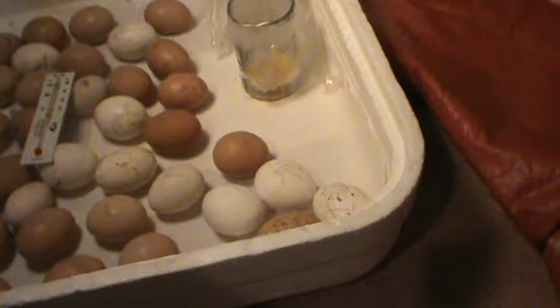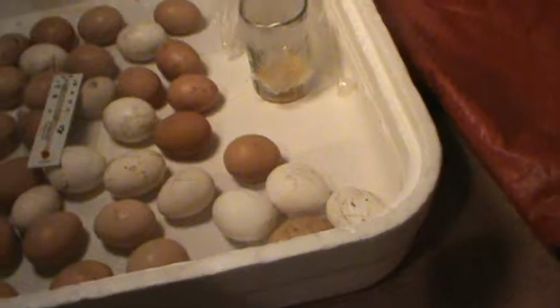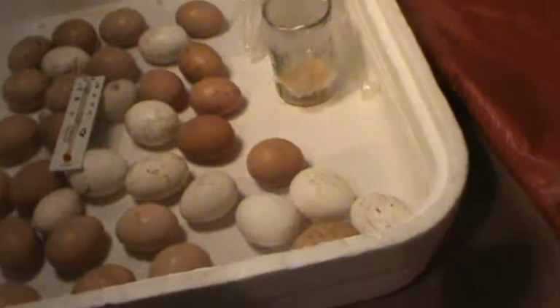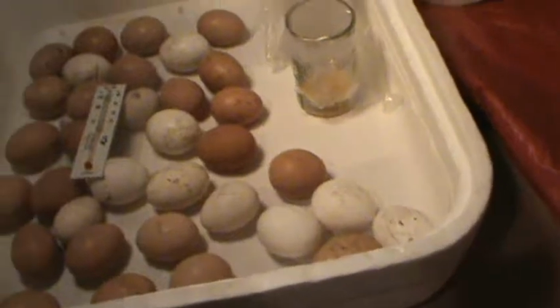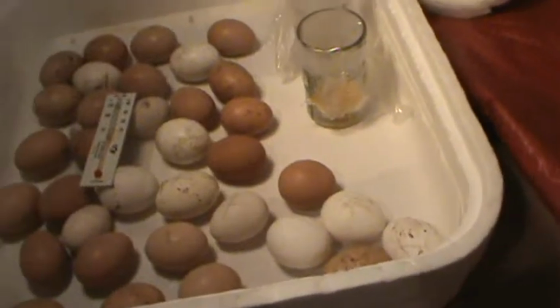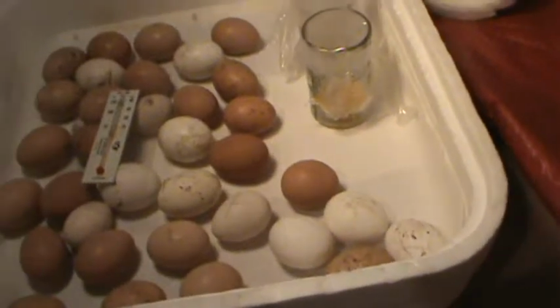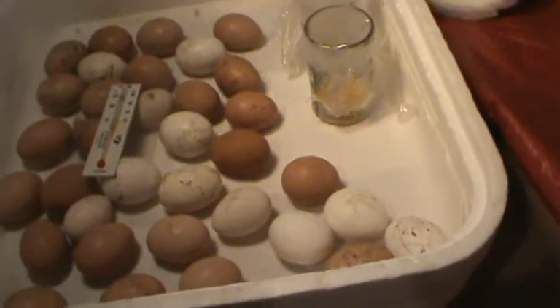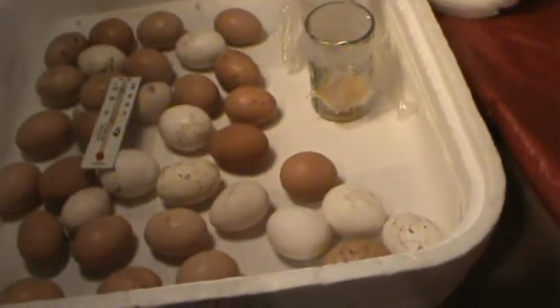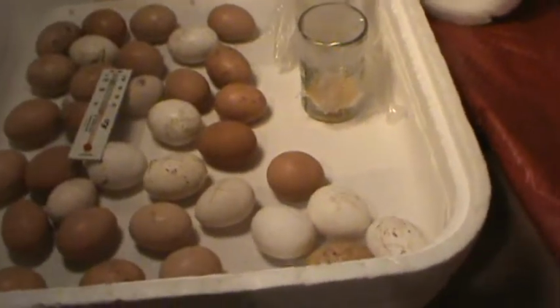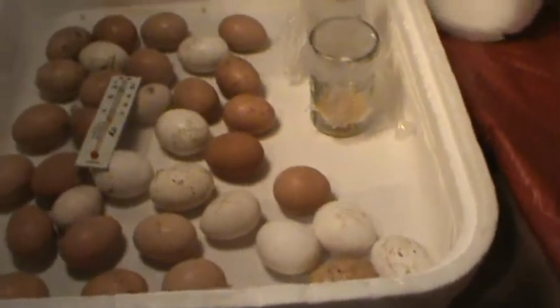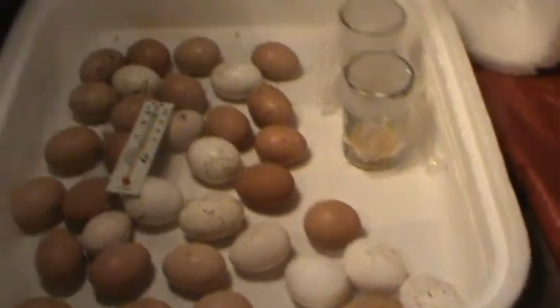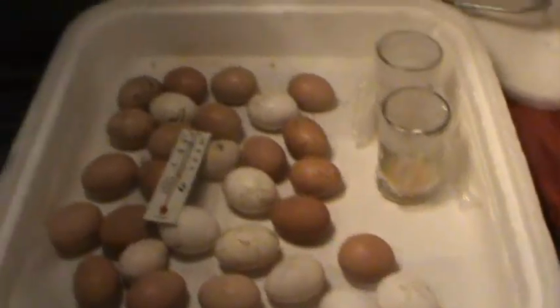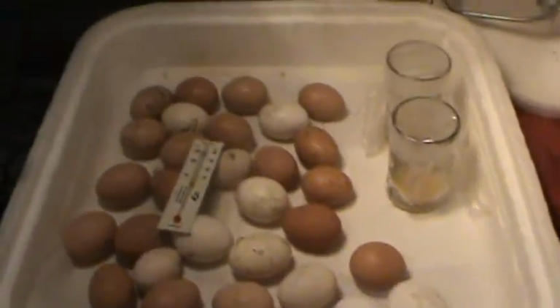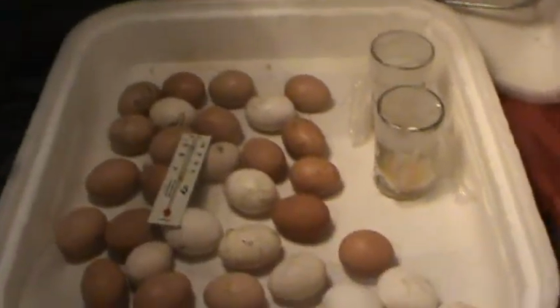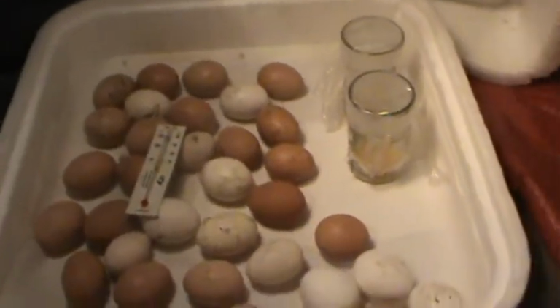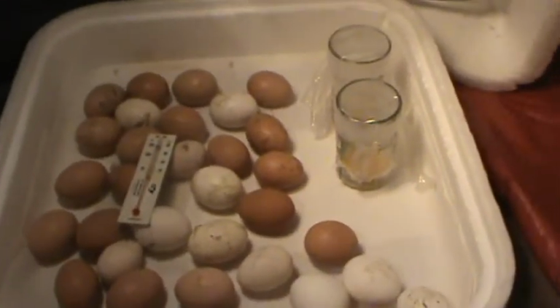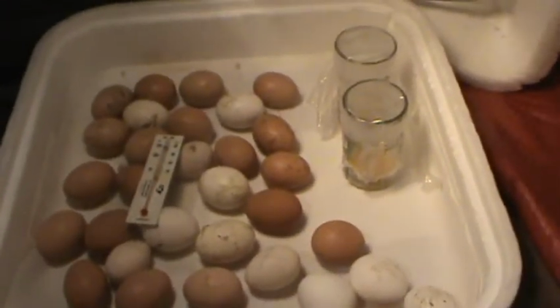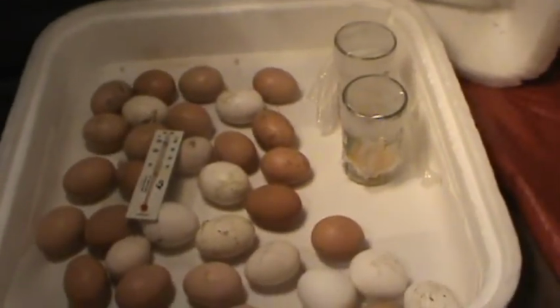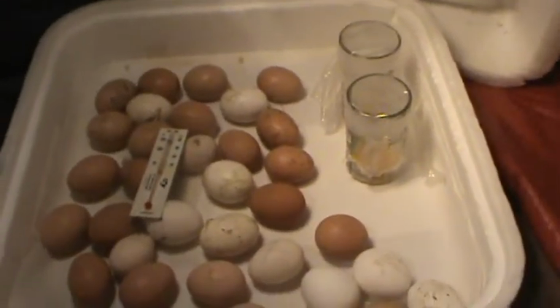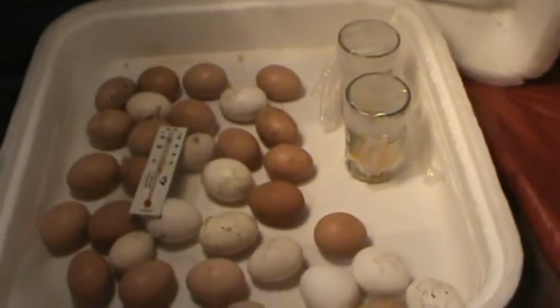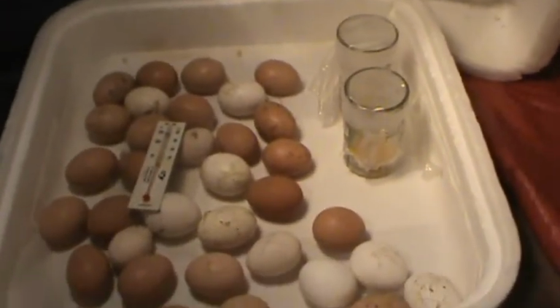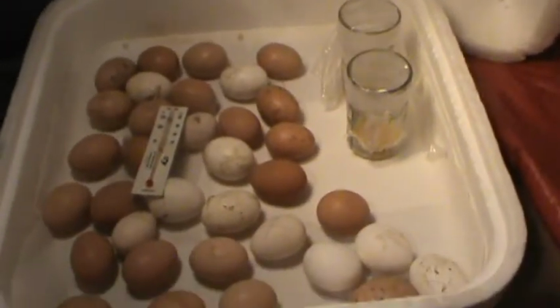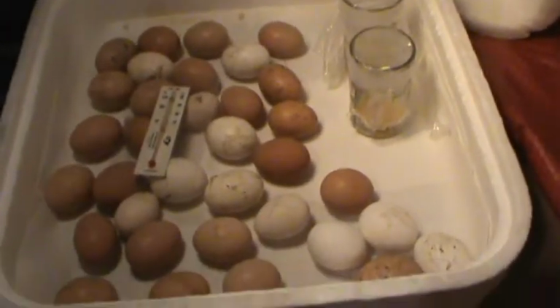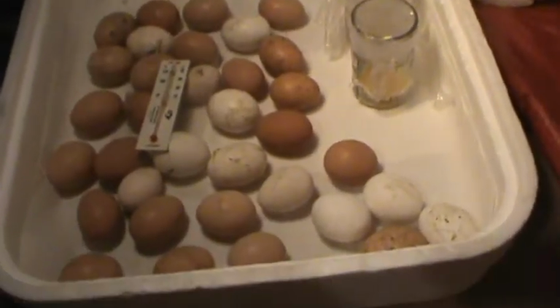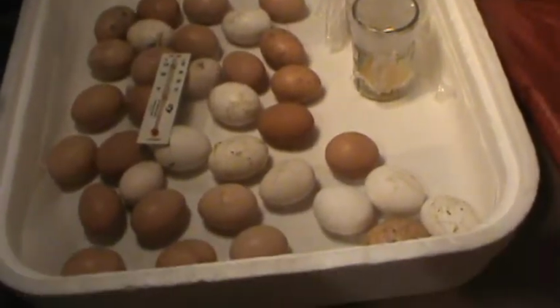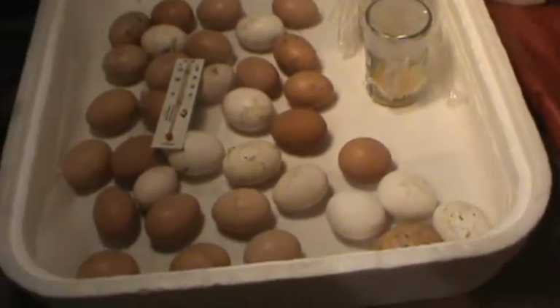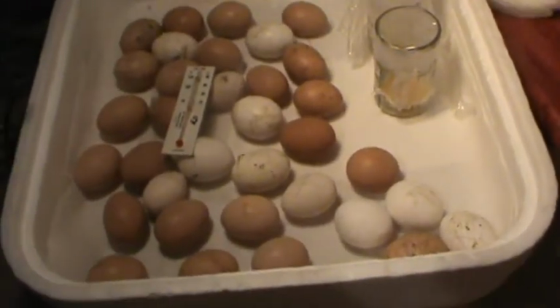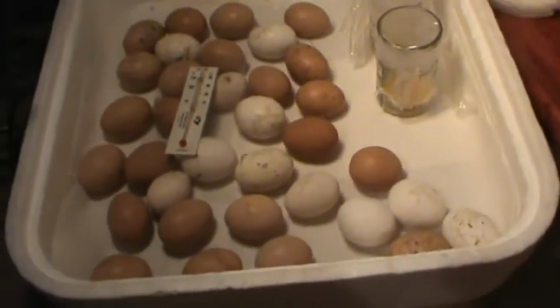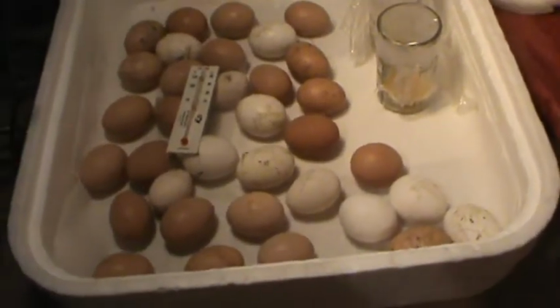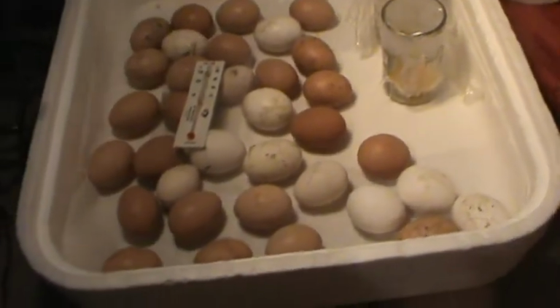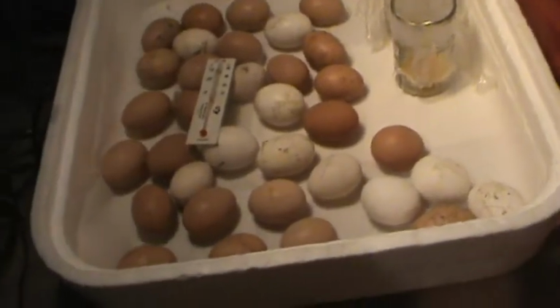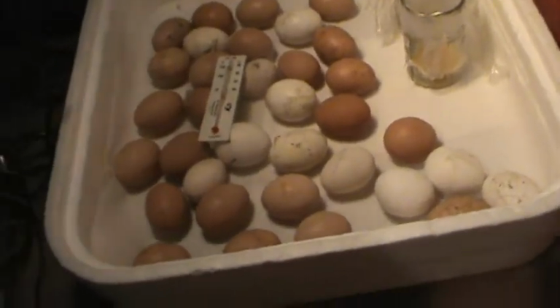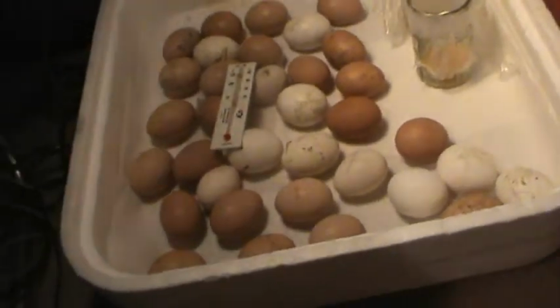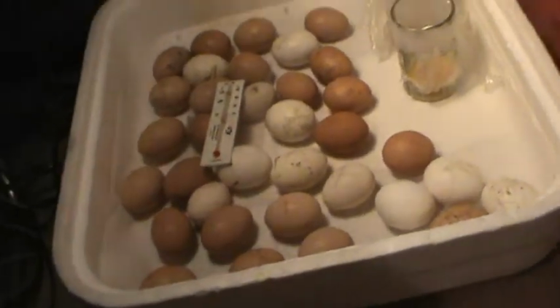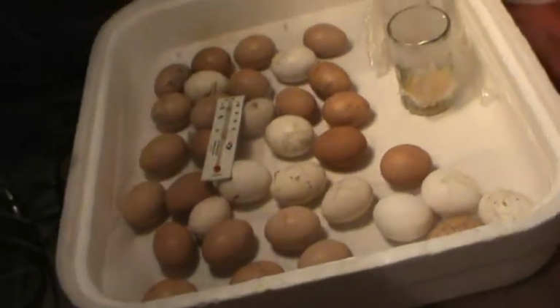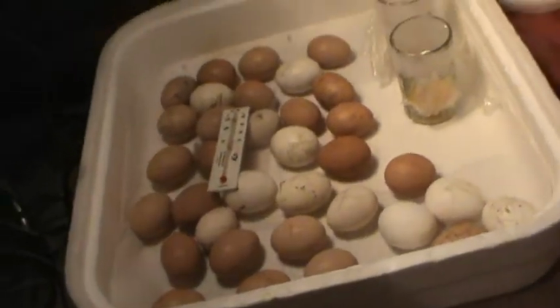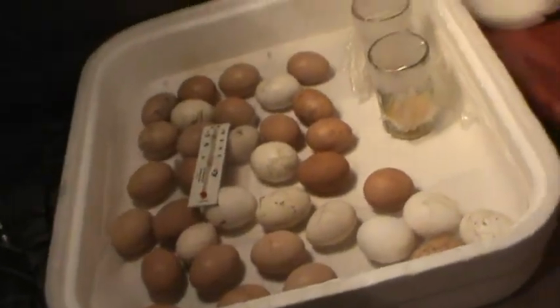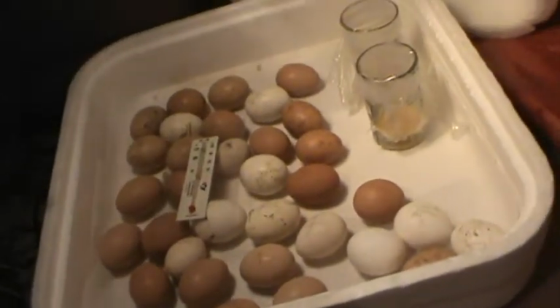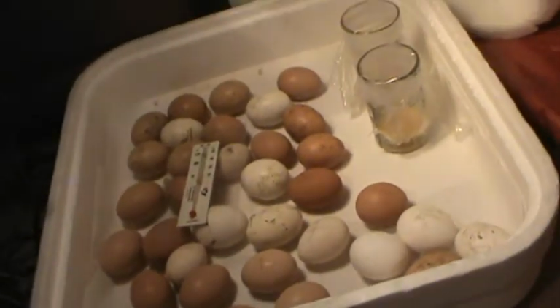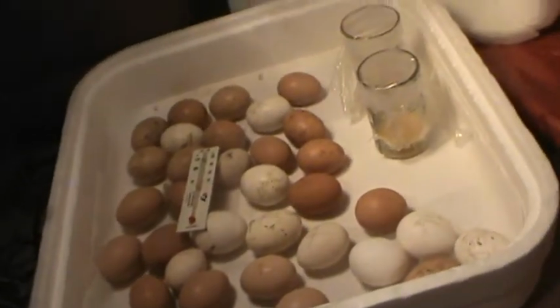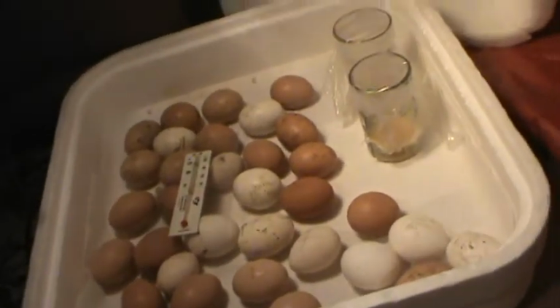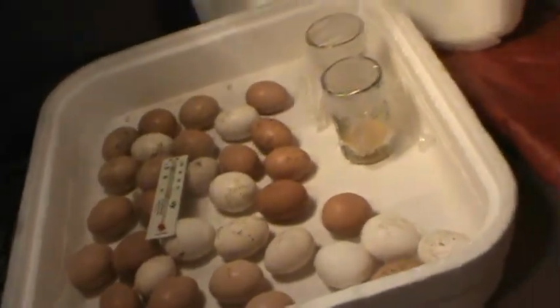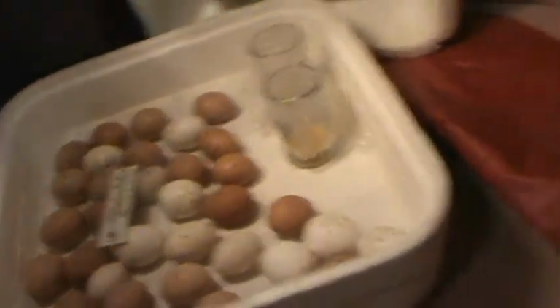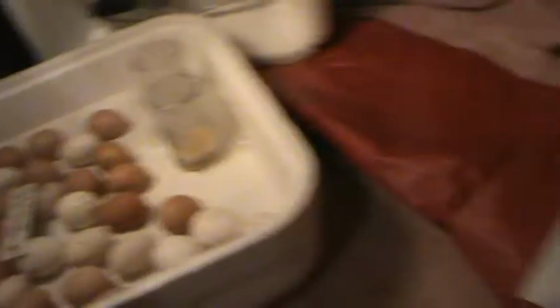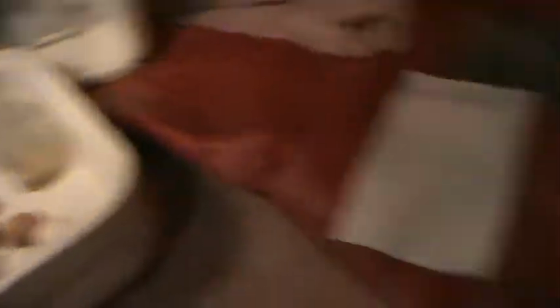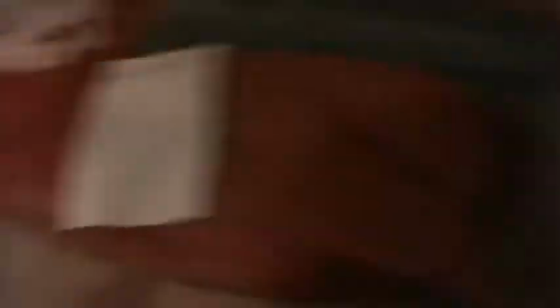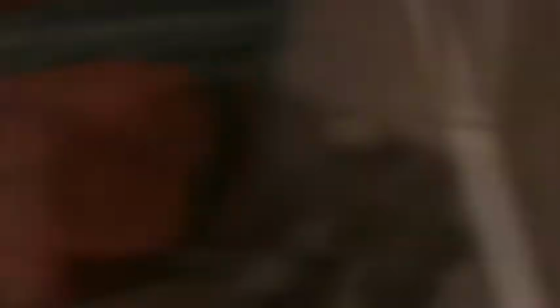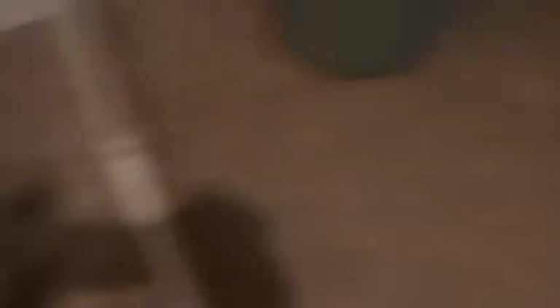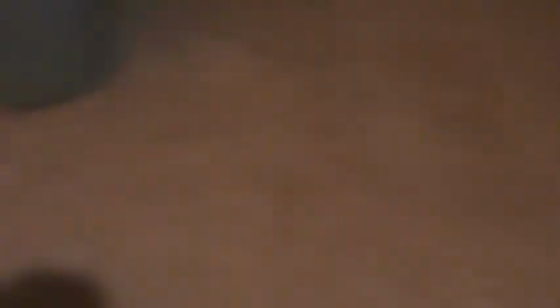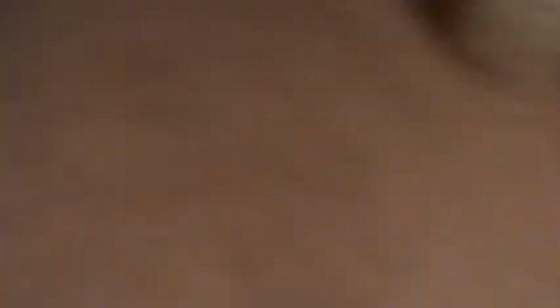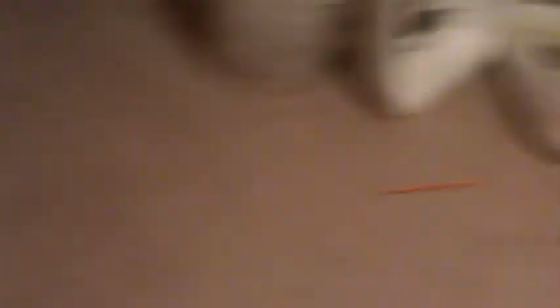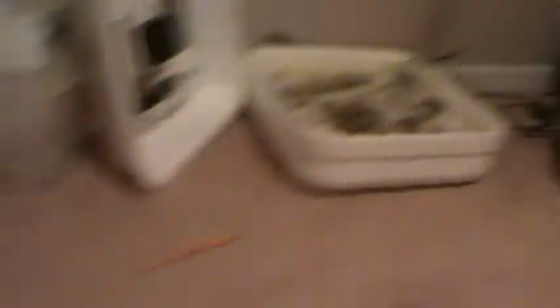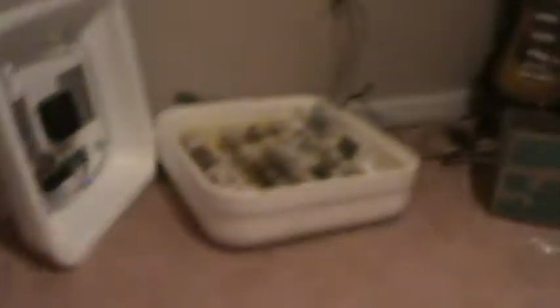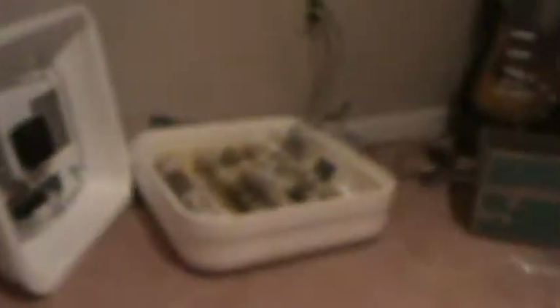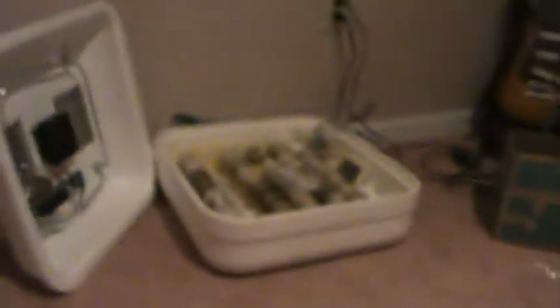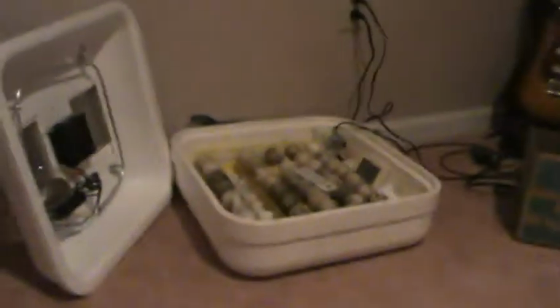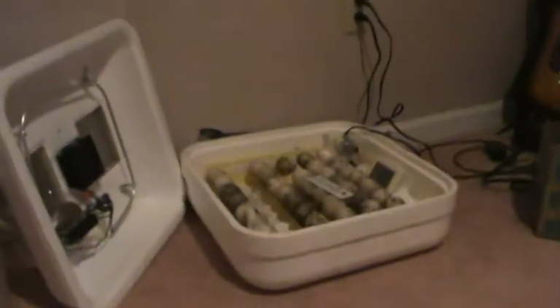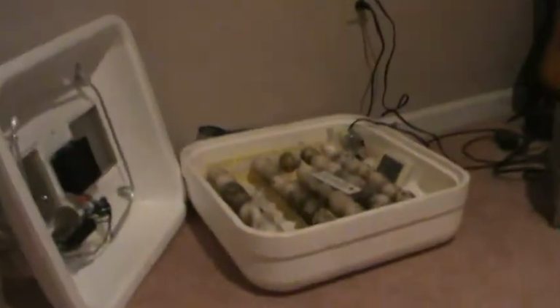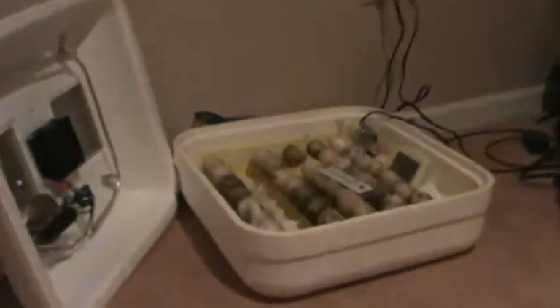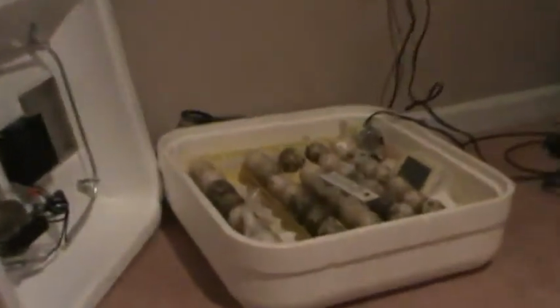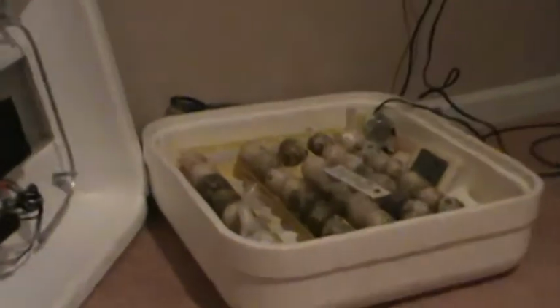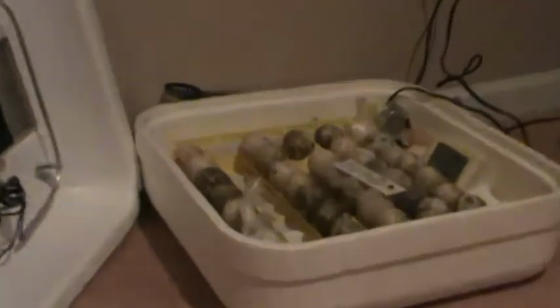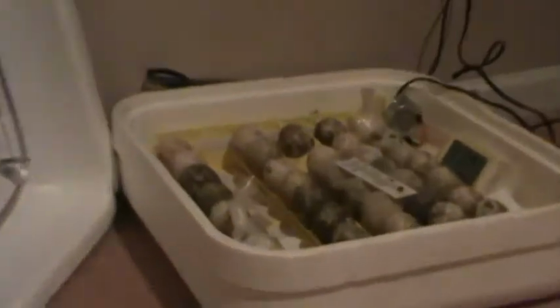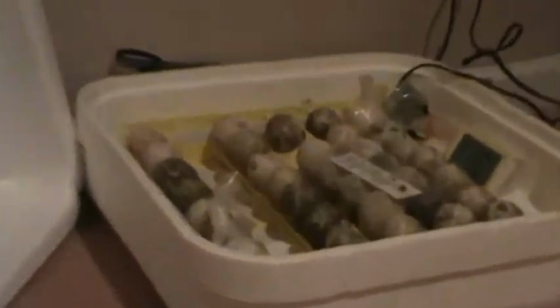The eggs came in. These are only the chicken eggs, and over here we have the duck eggs.